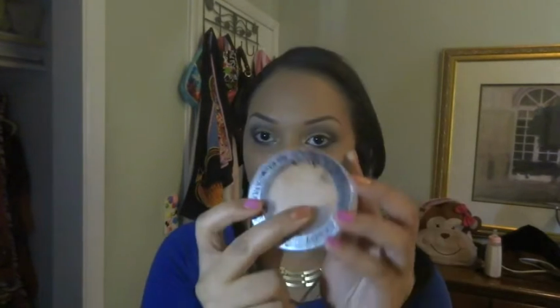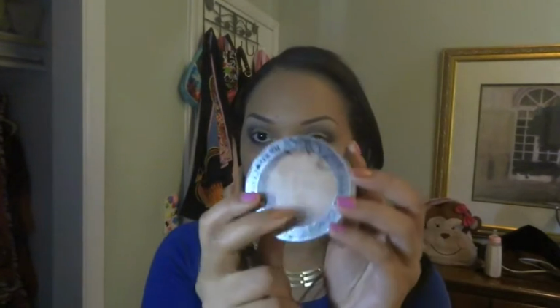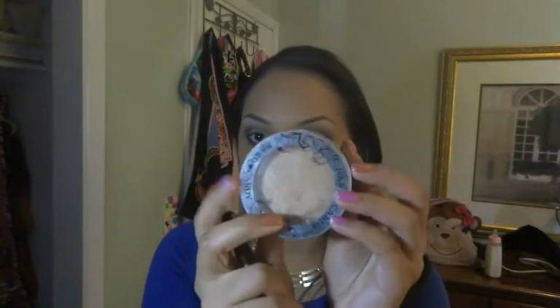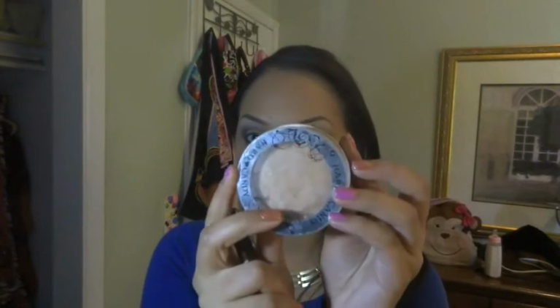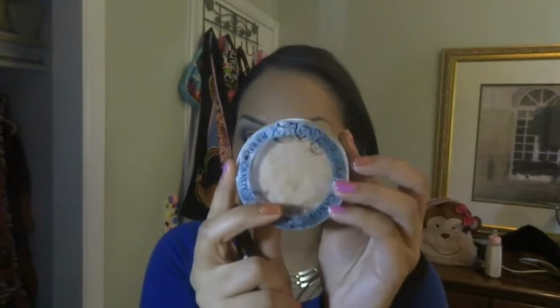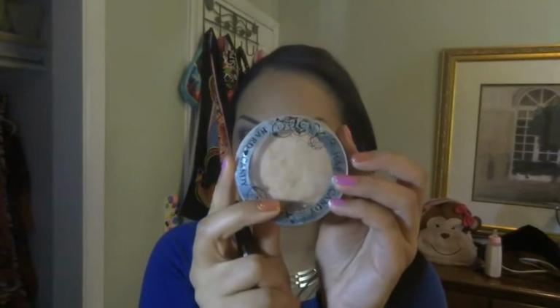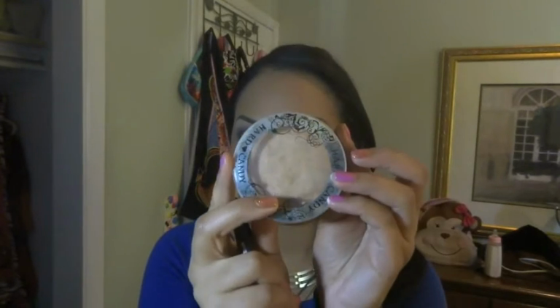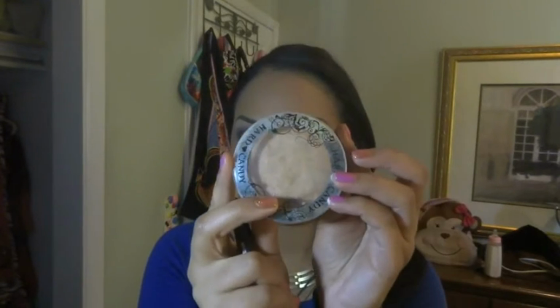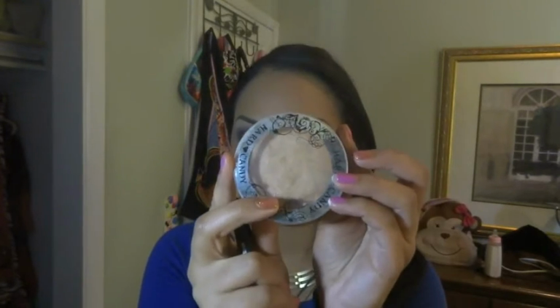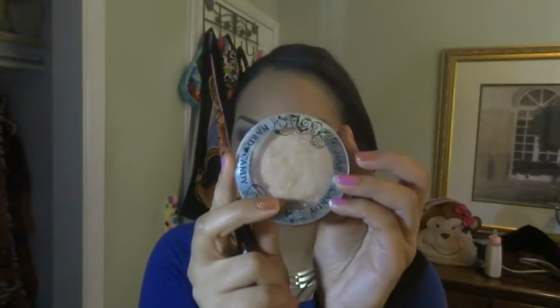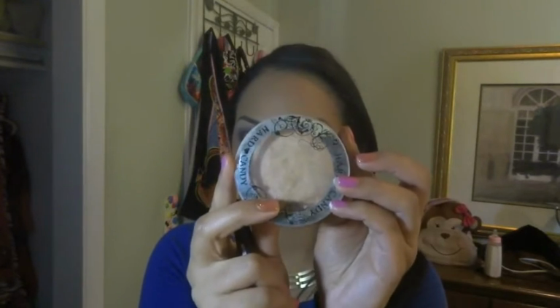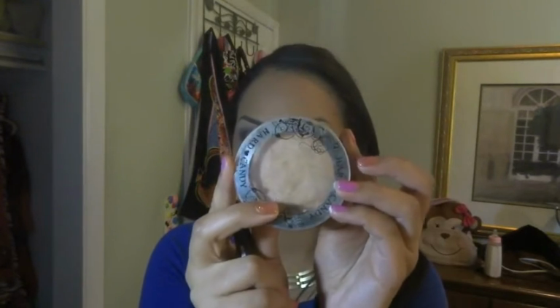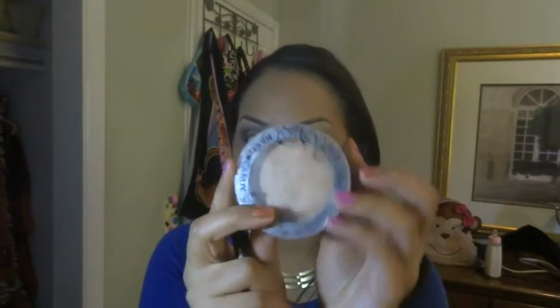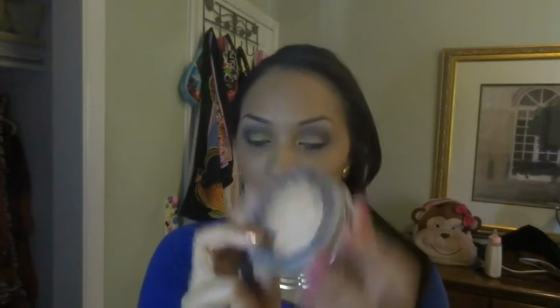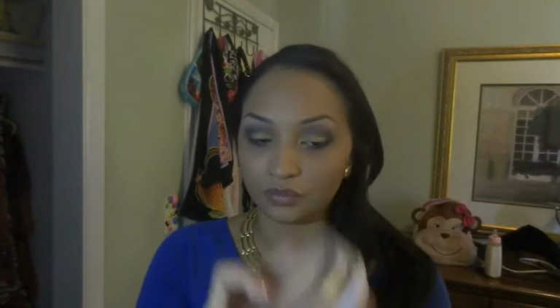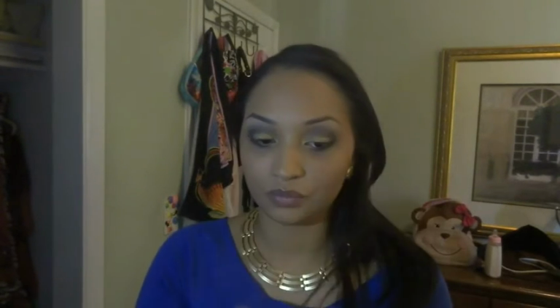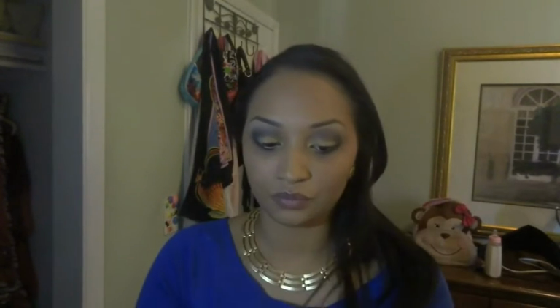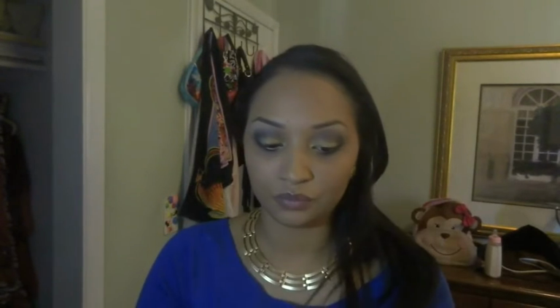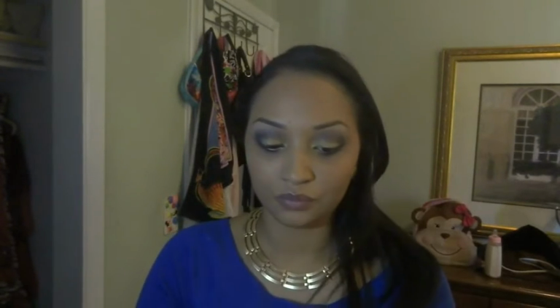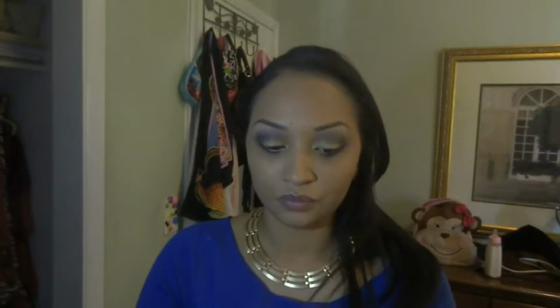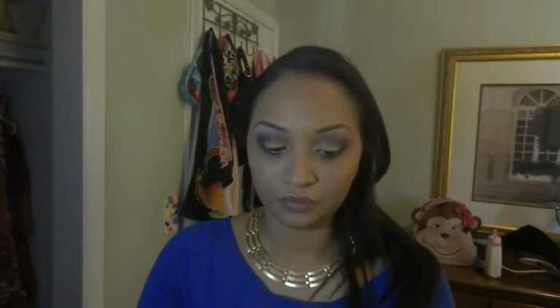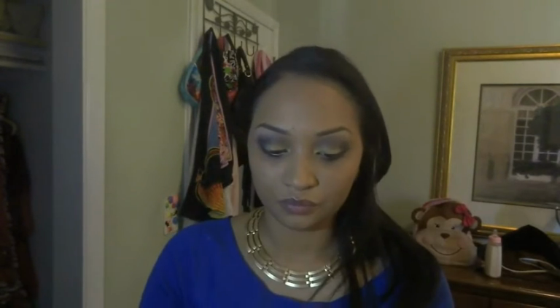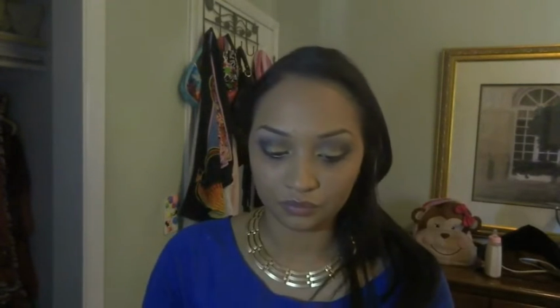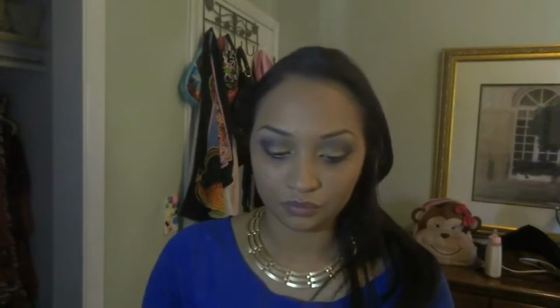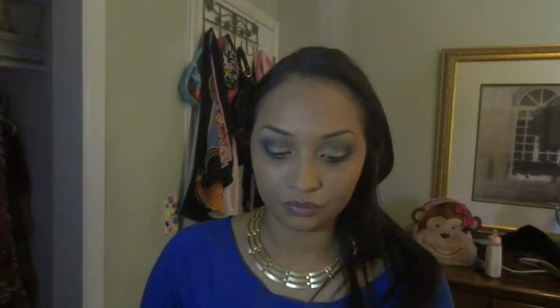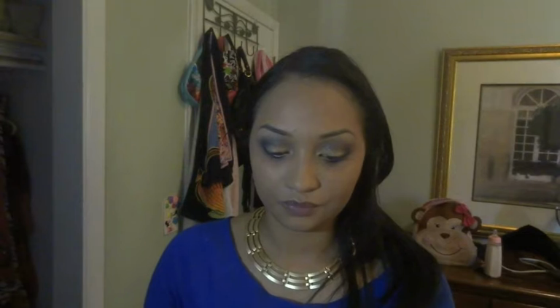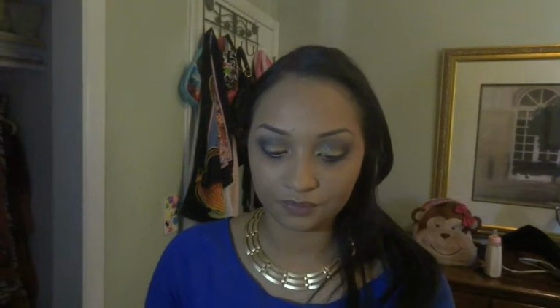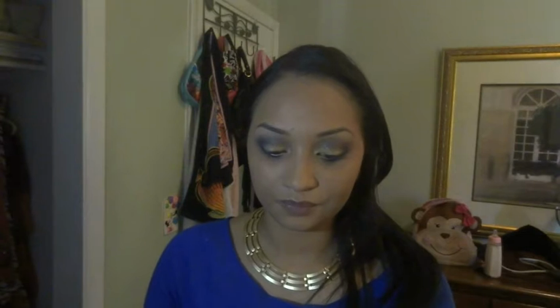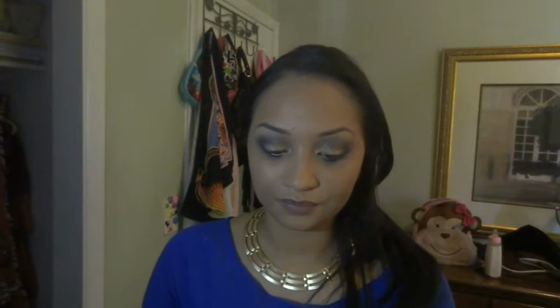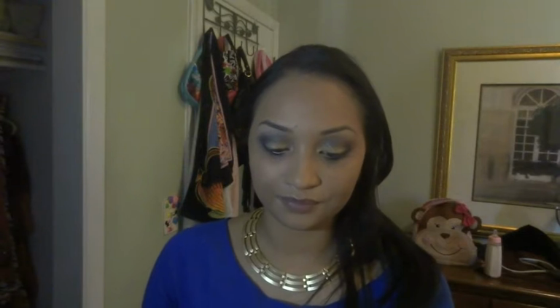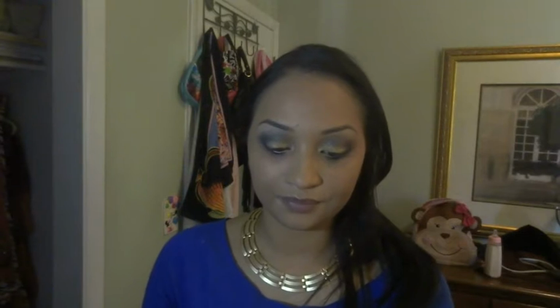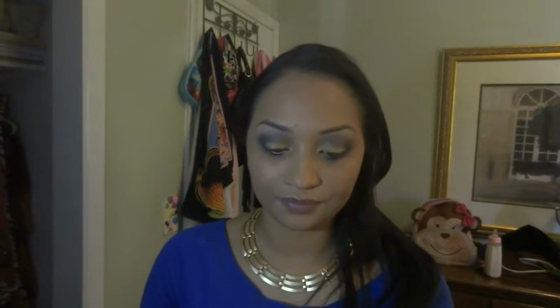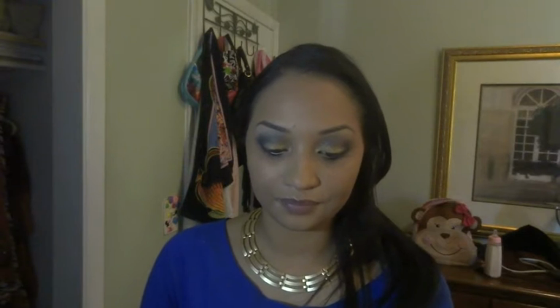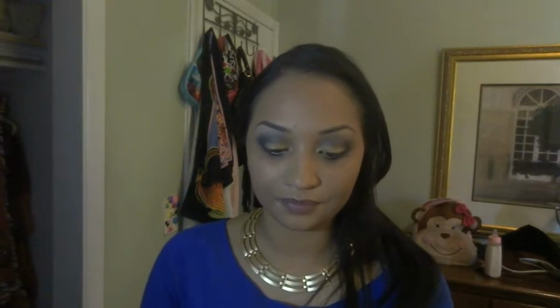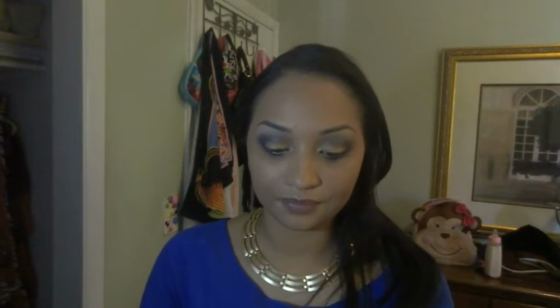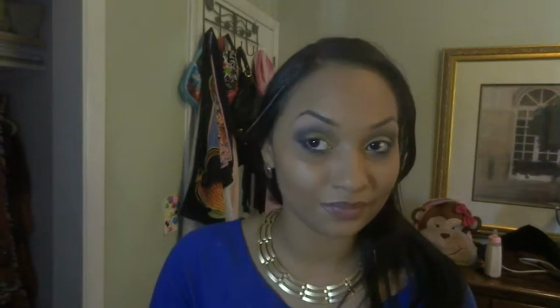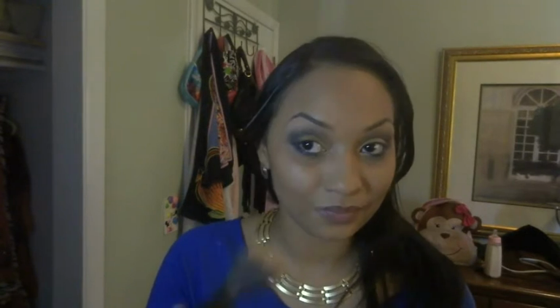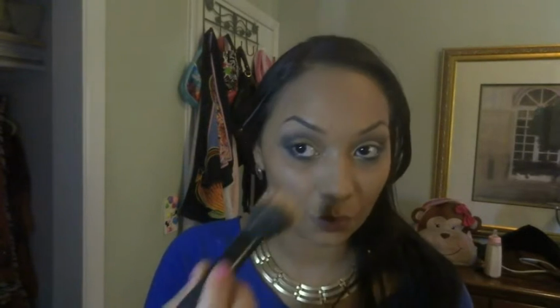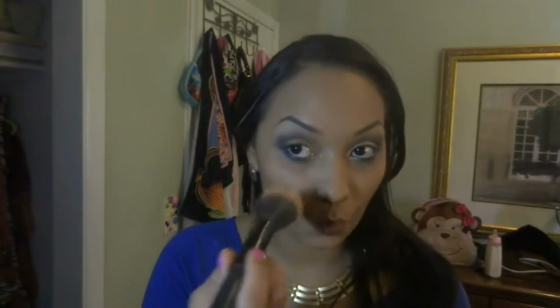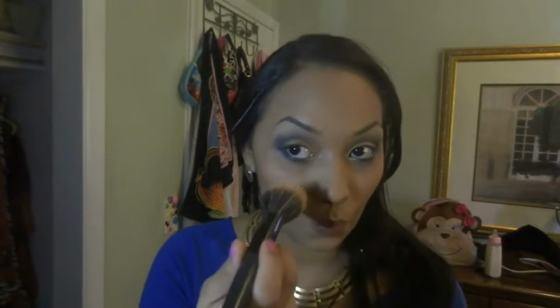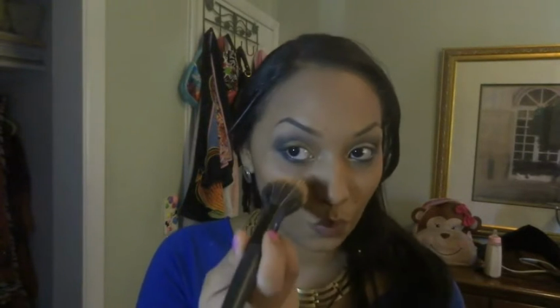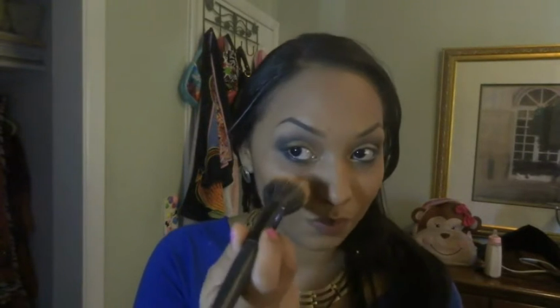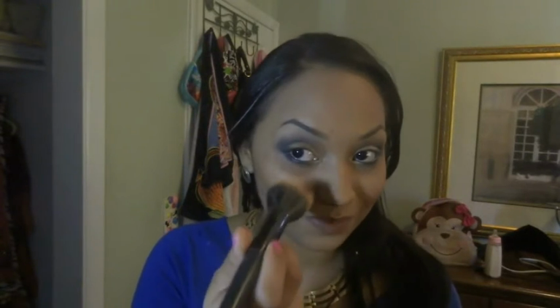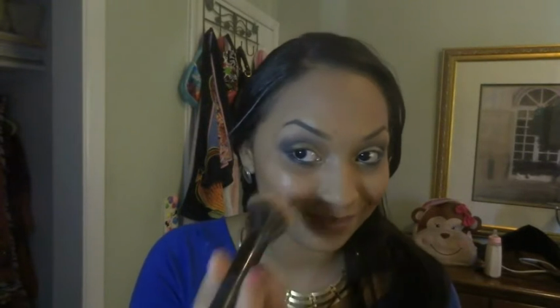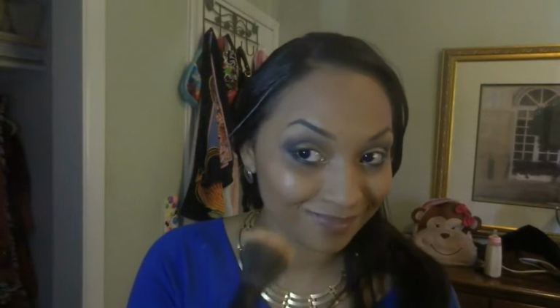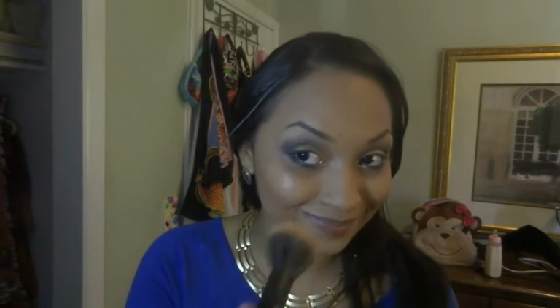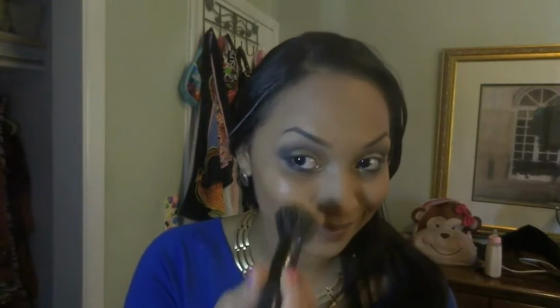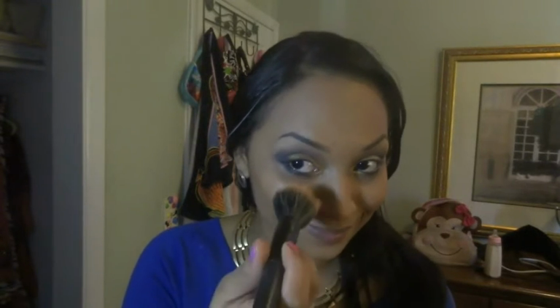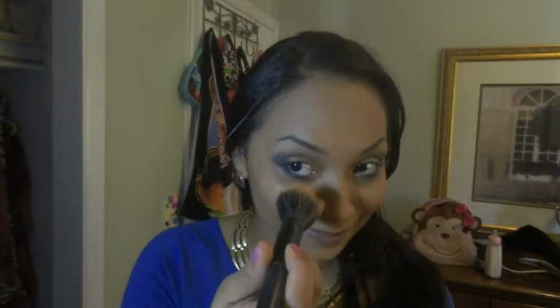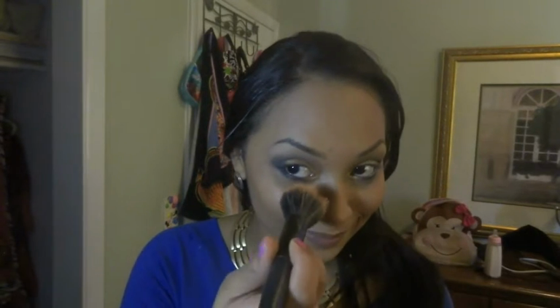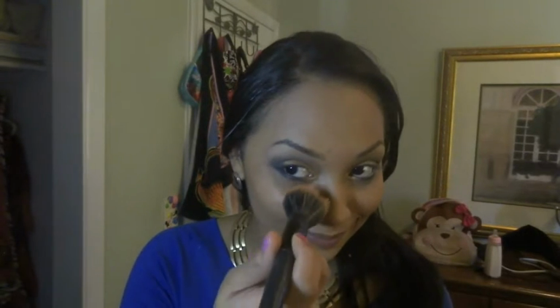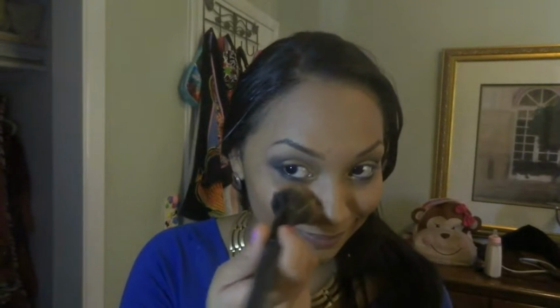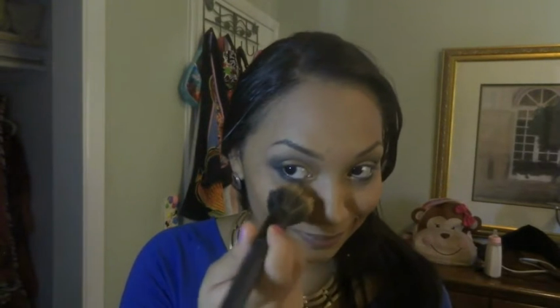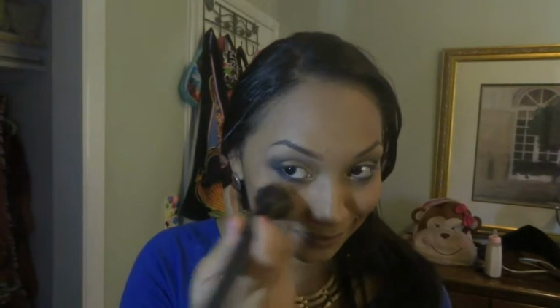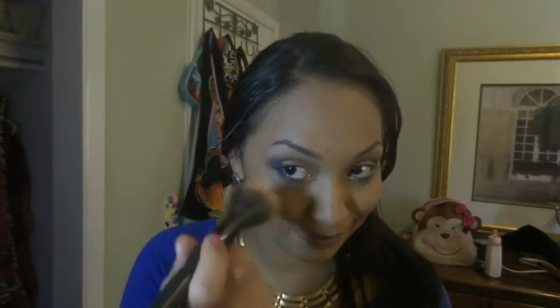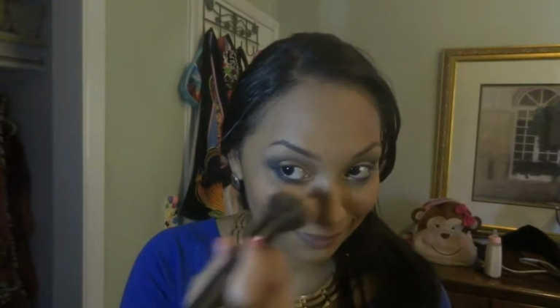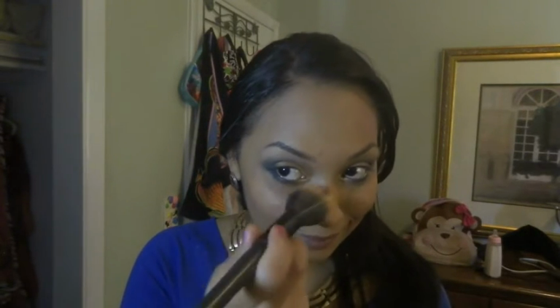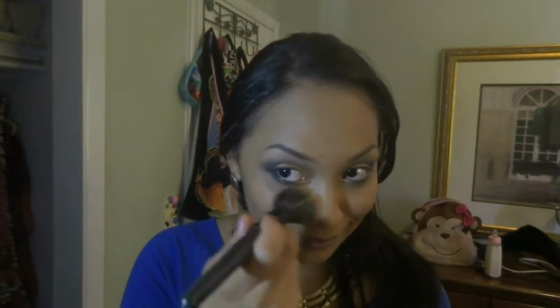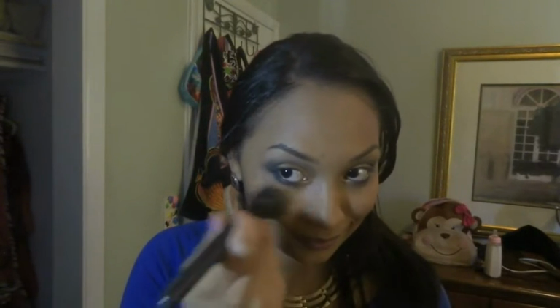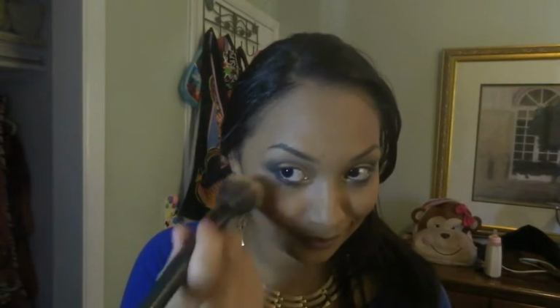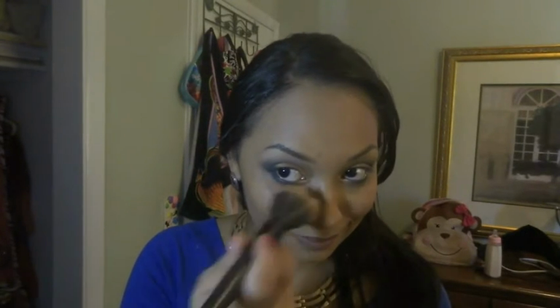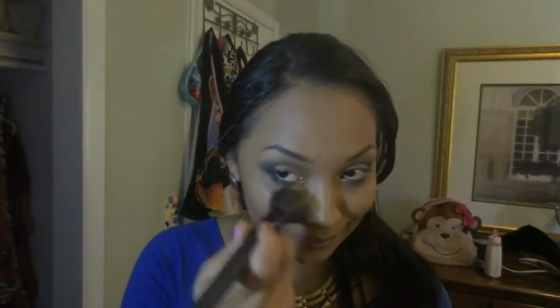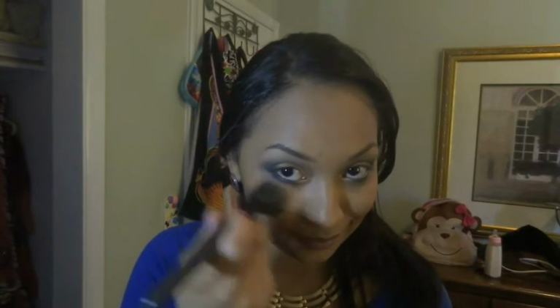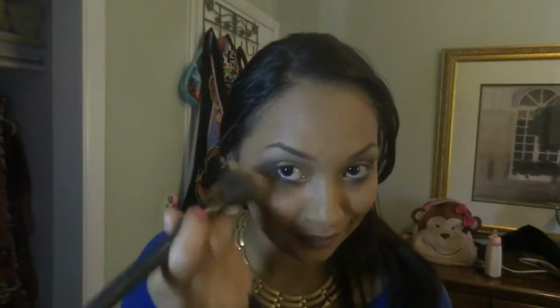Using Hard Candy's Highlighter in Tiki, I am going to highlight my cheekbones.